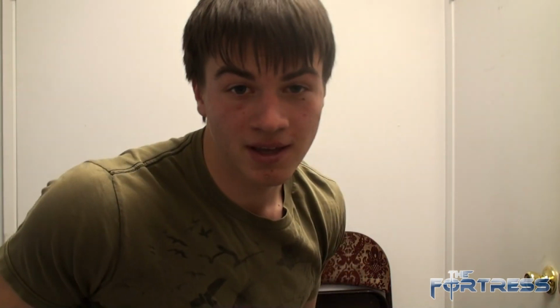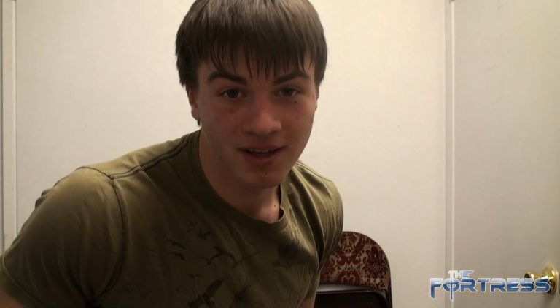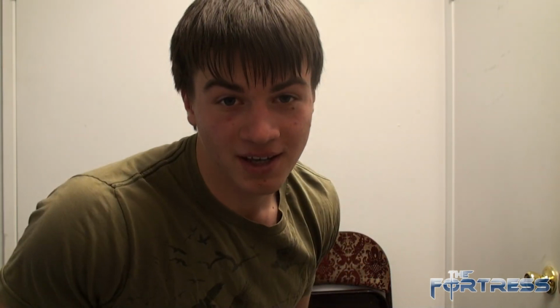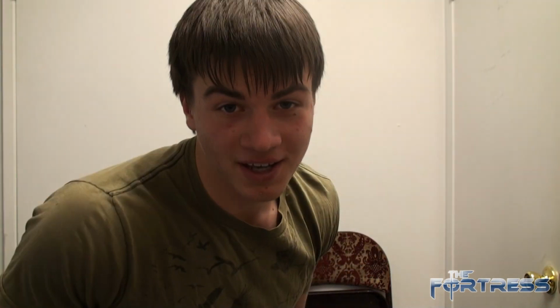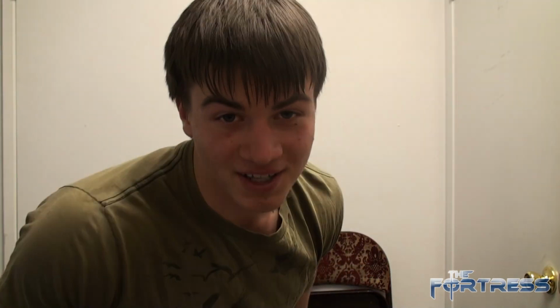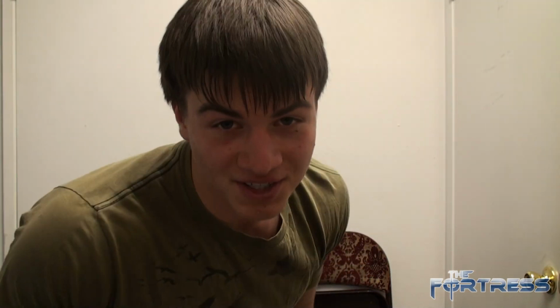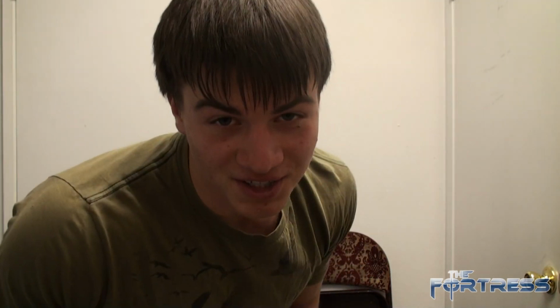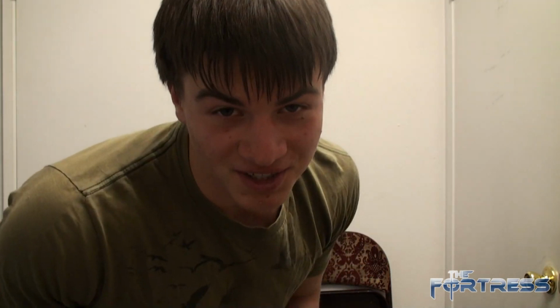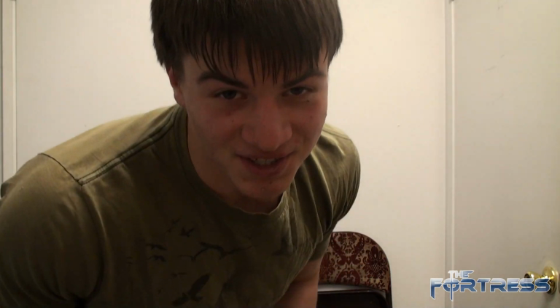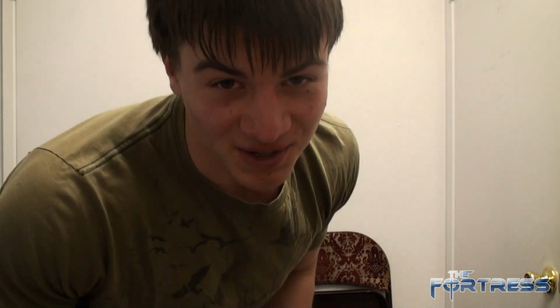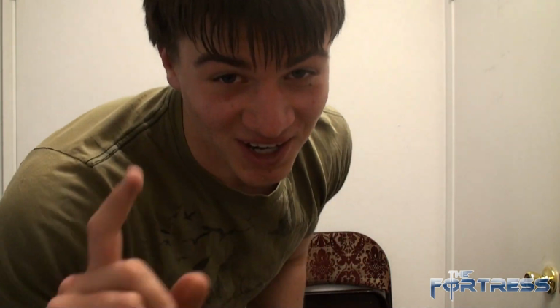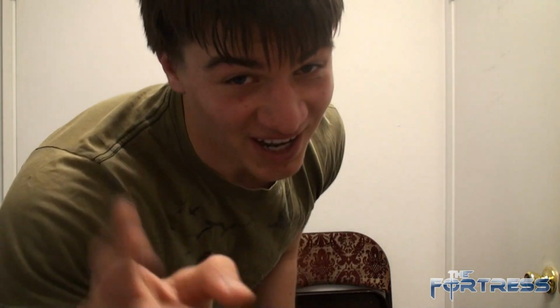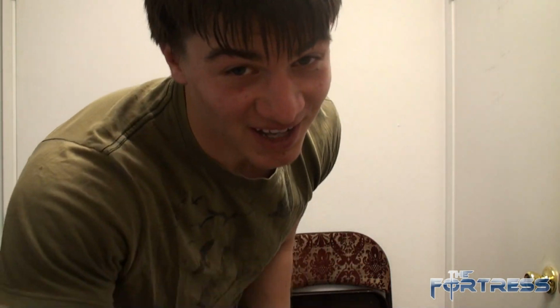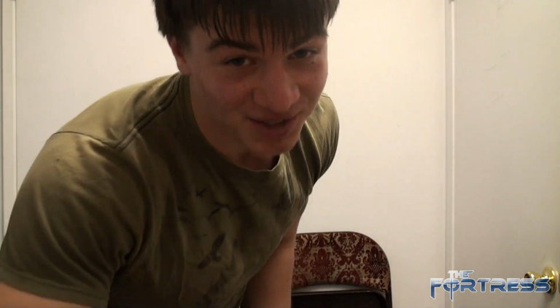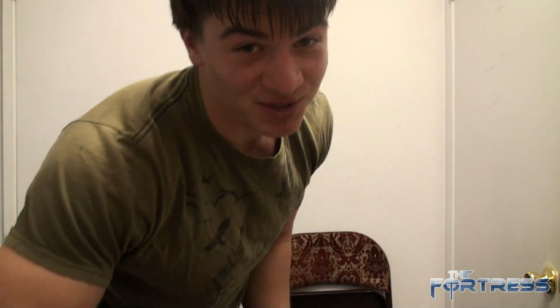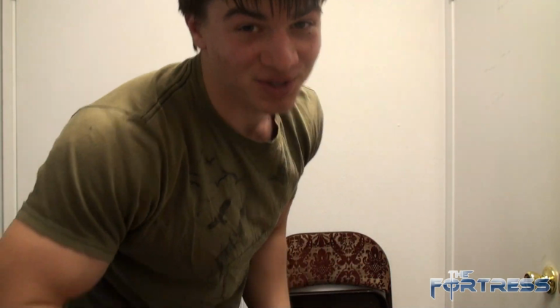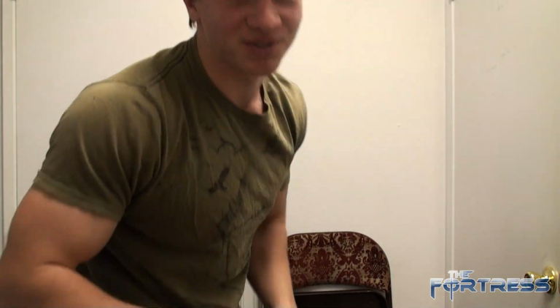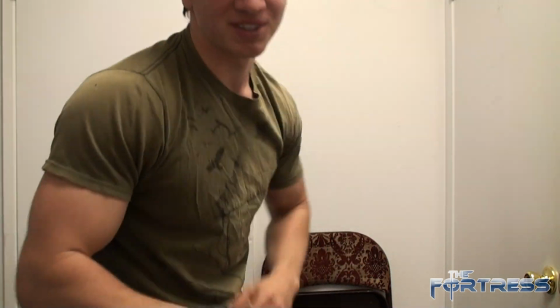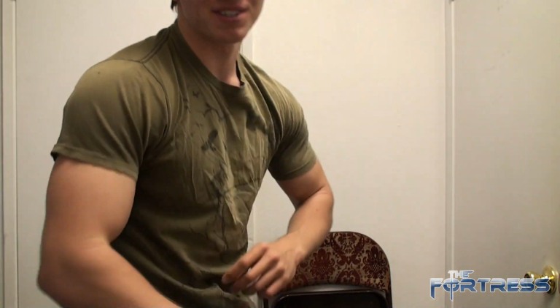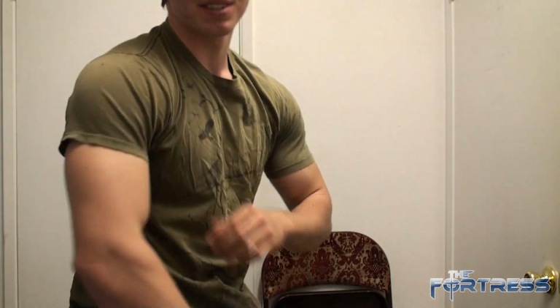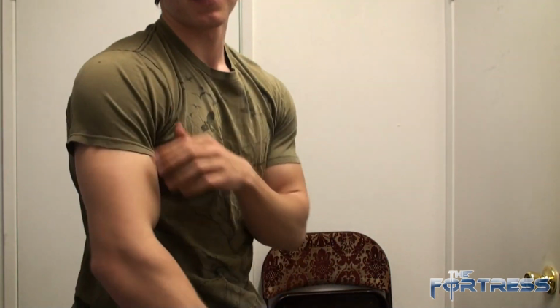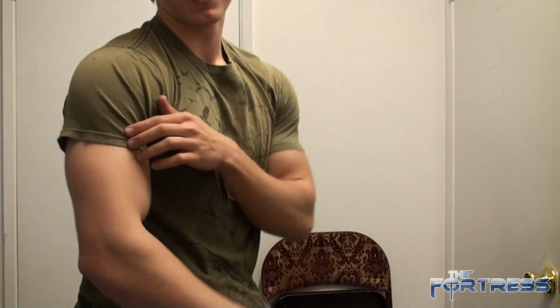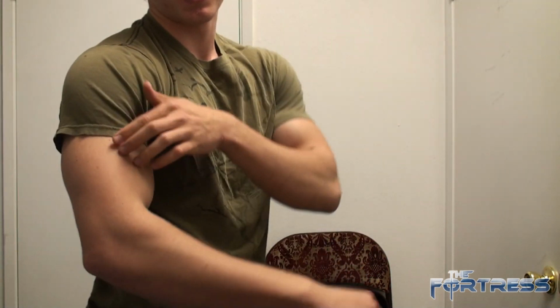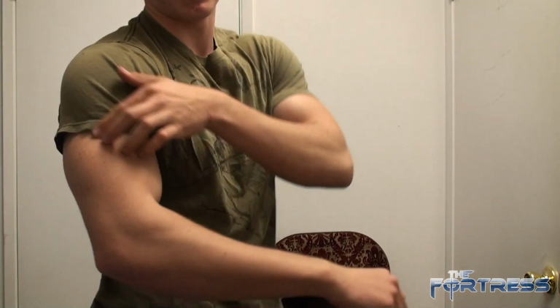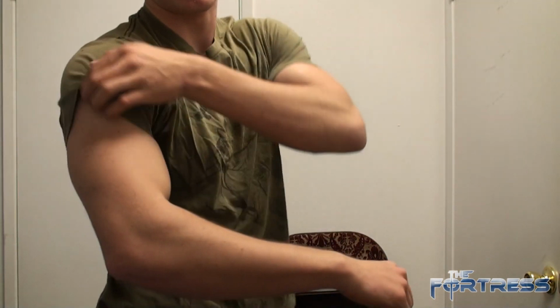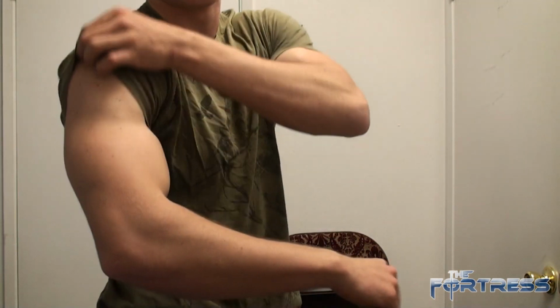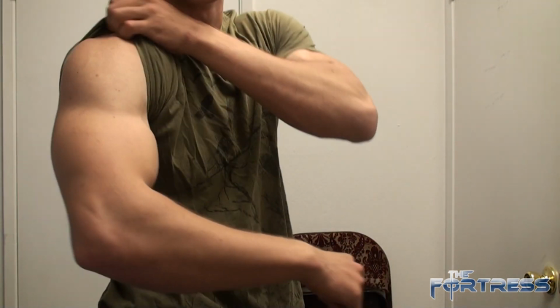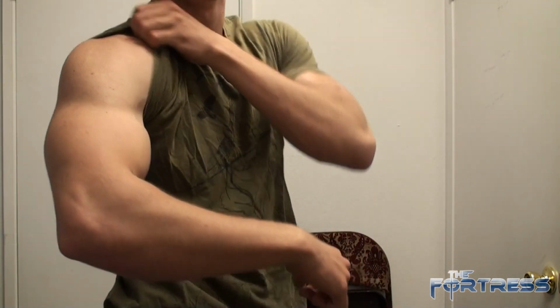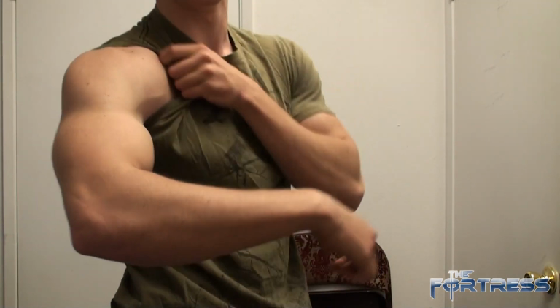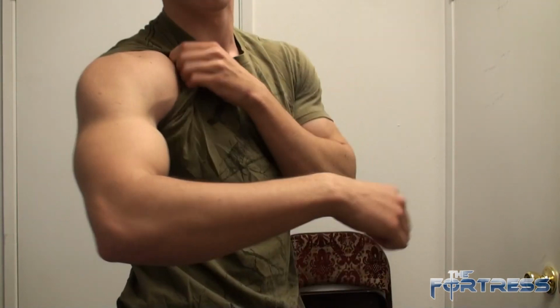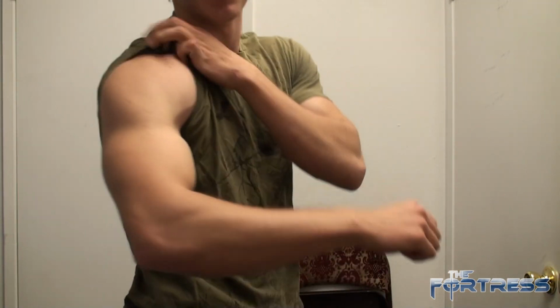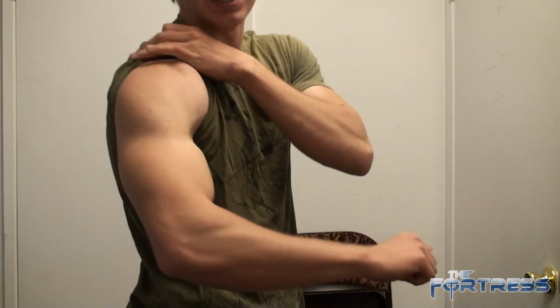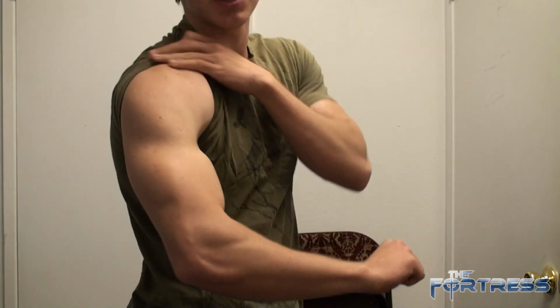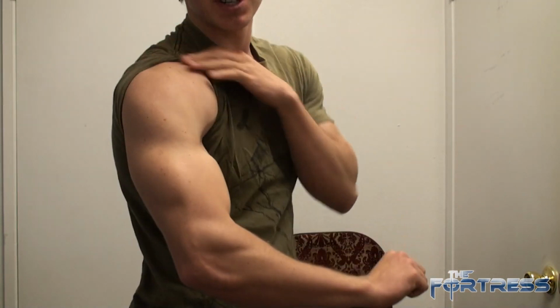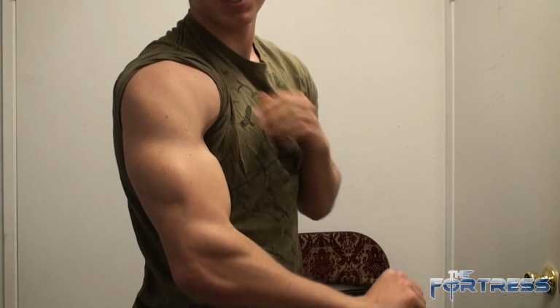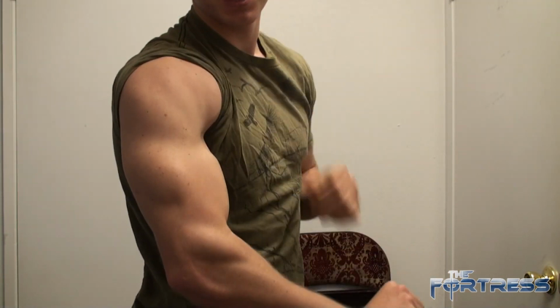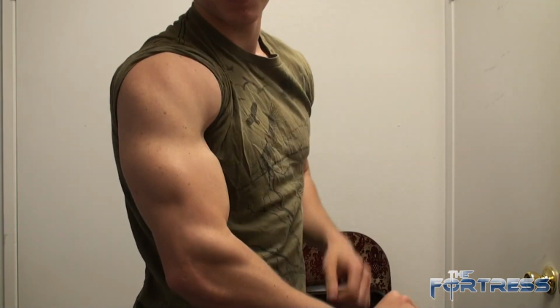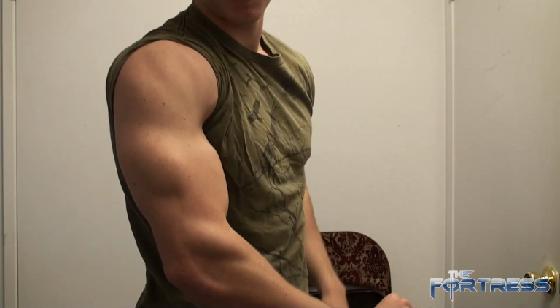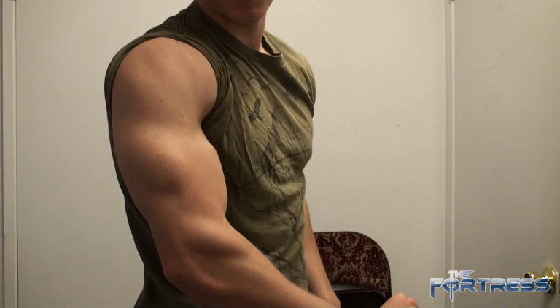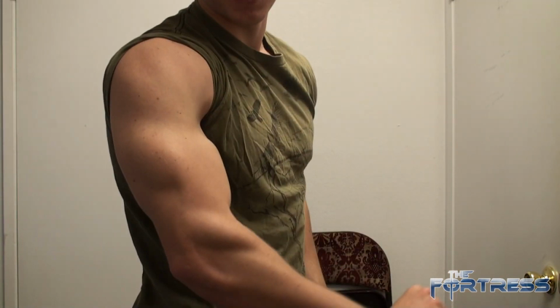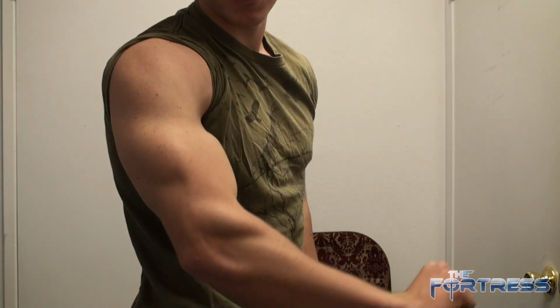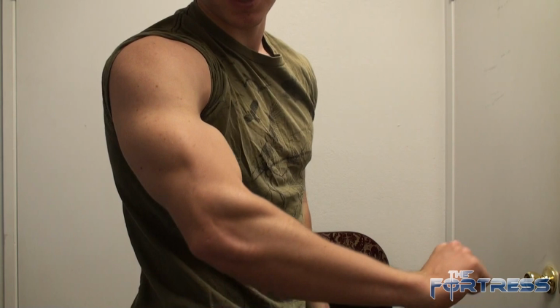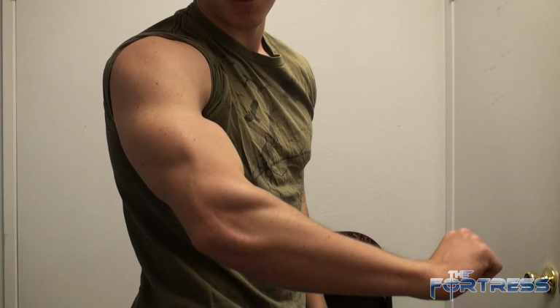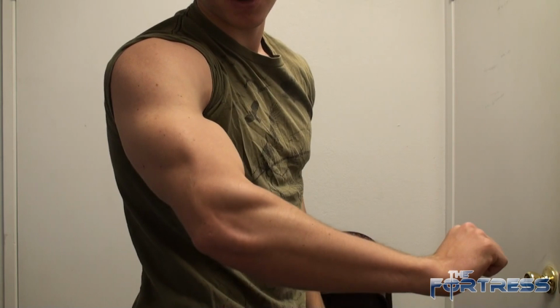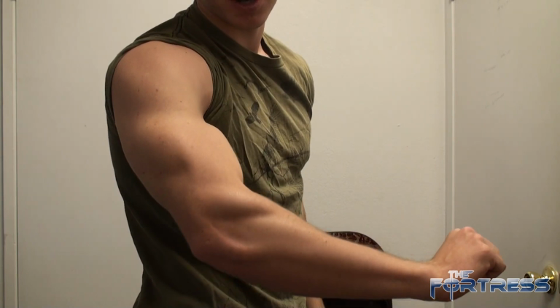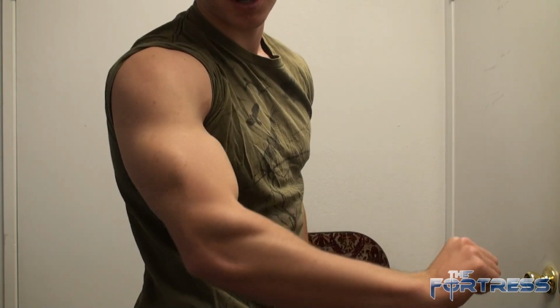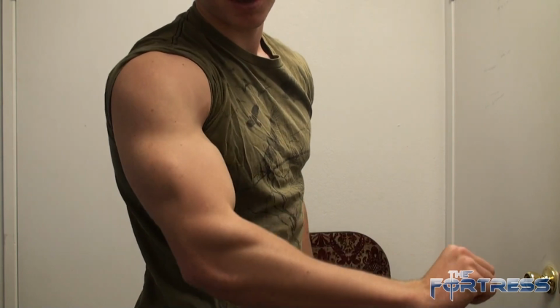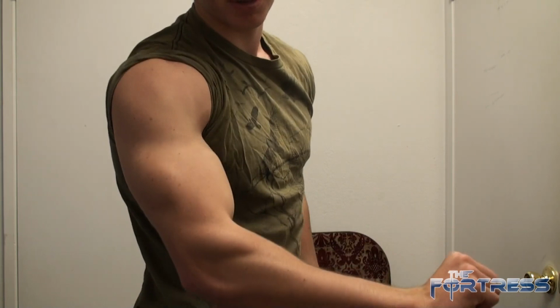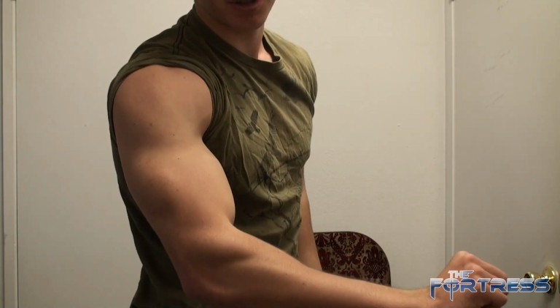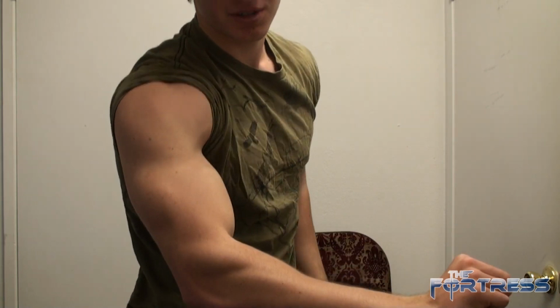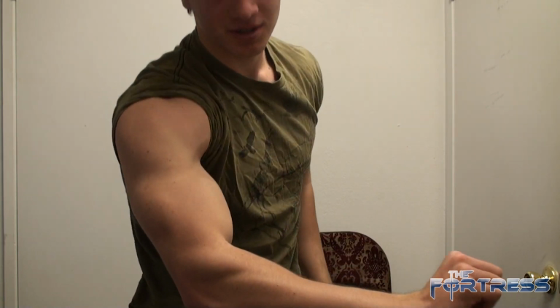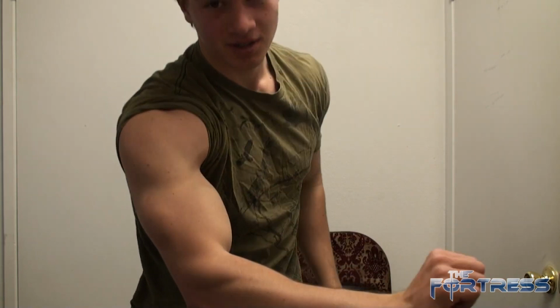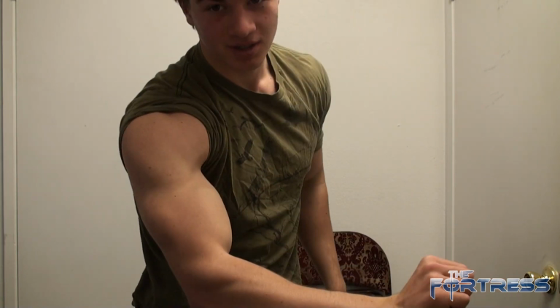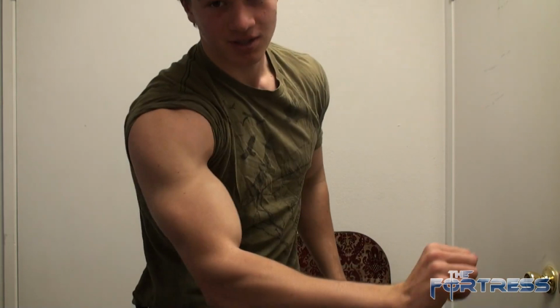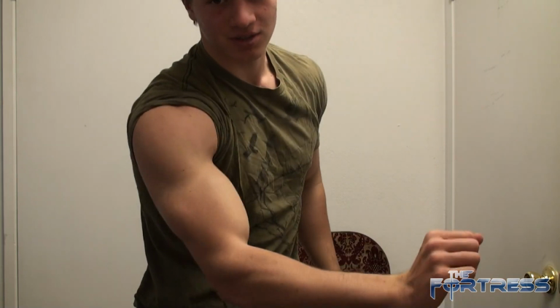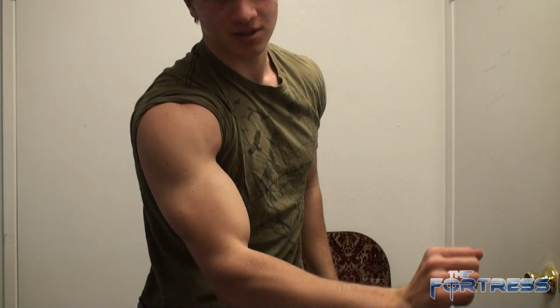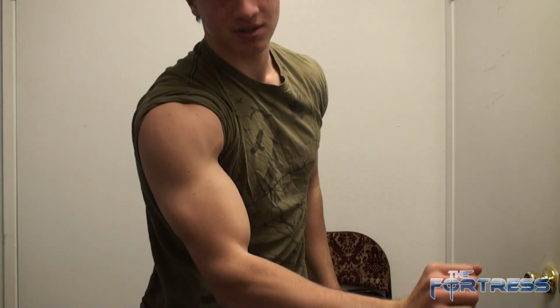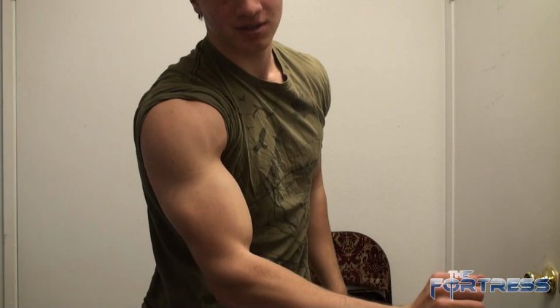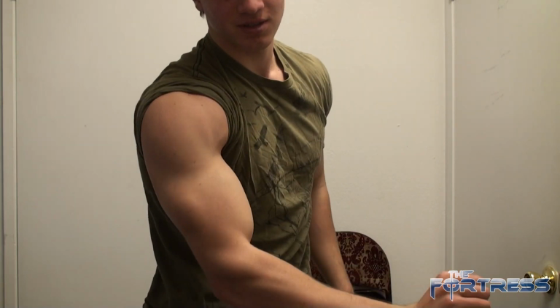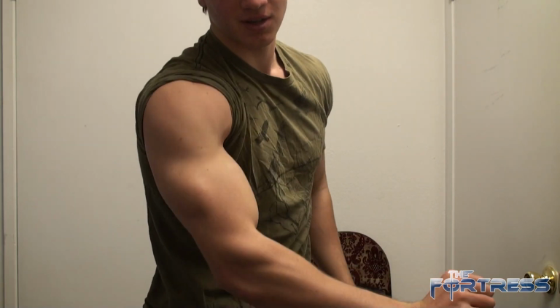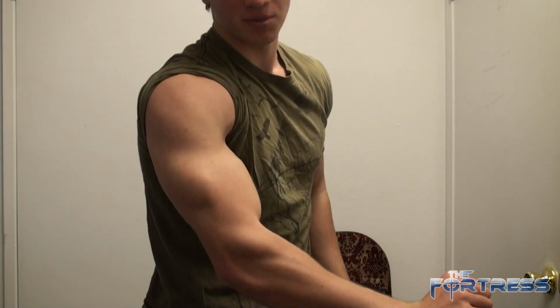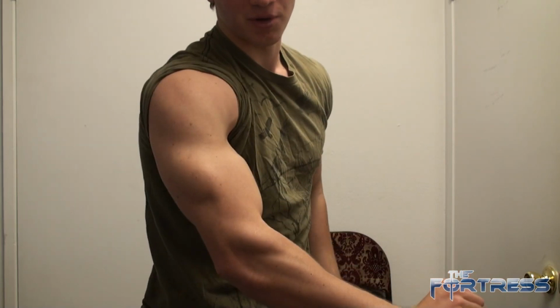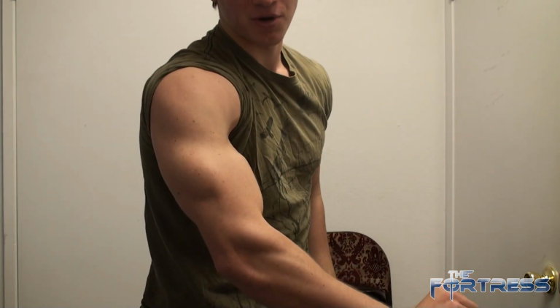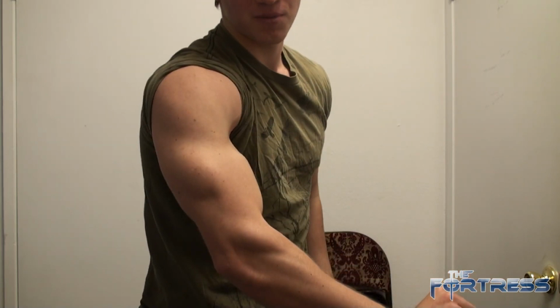Hey guys, check this out, I had to show you this. So my tricep, this is how my tricep looks just on my arm.